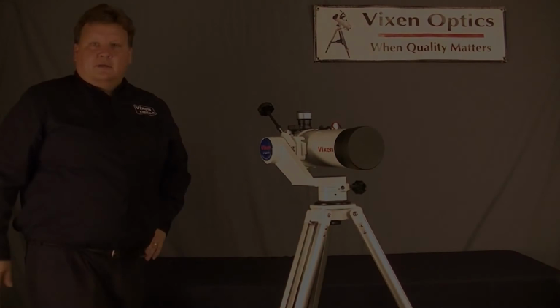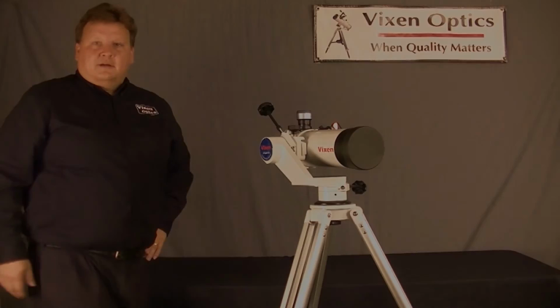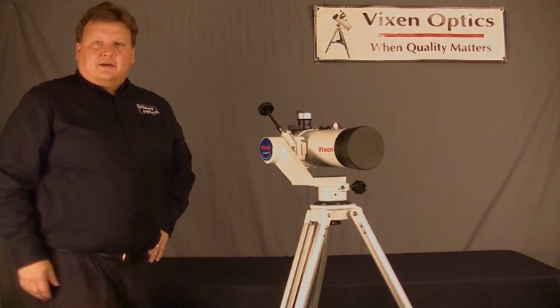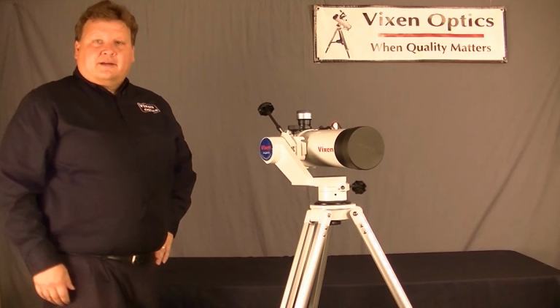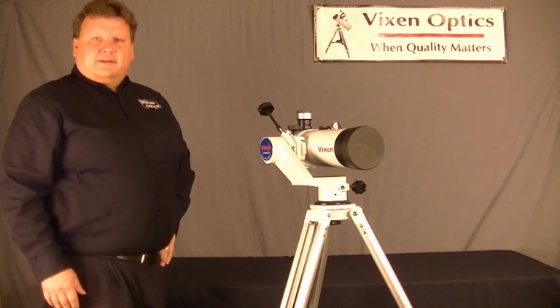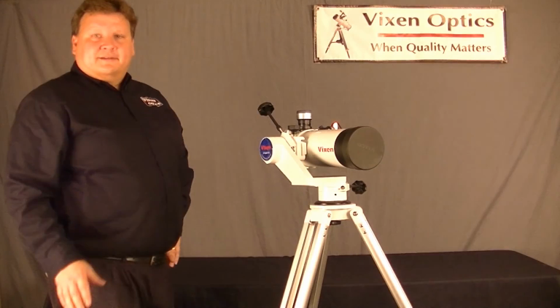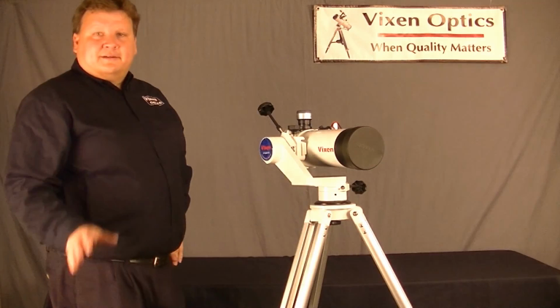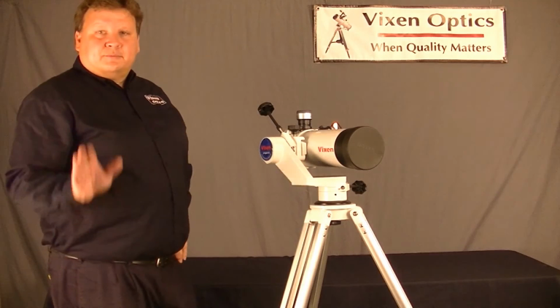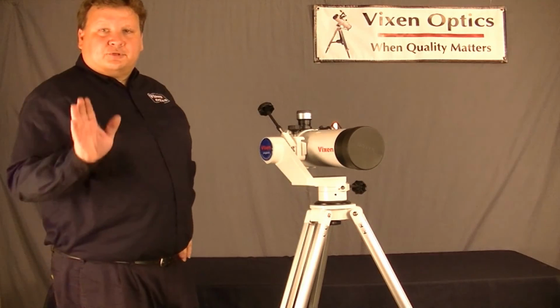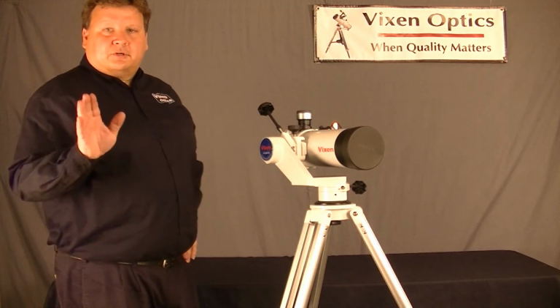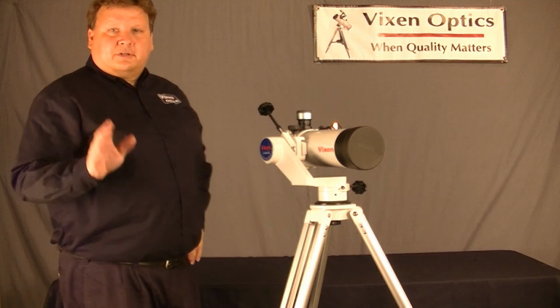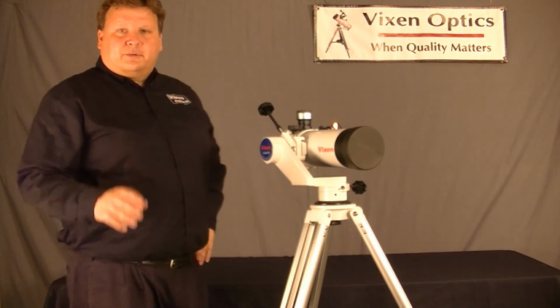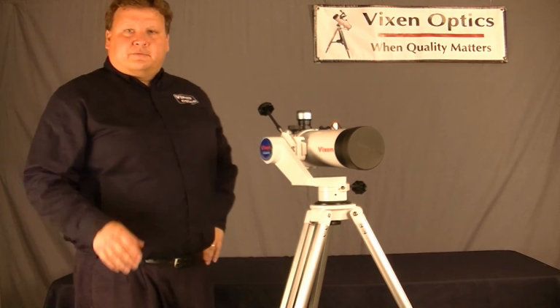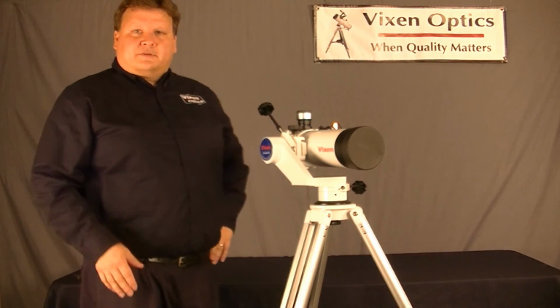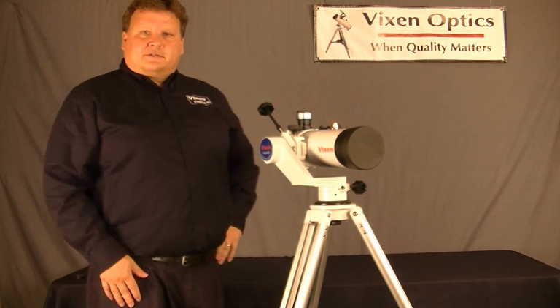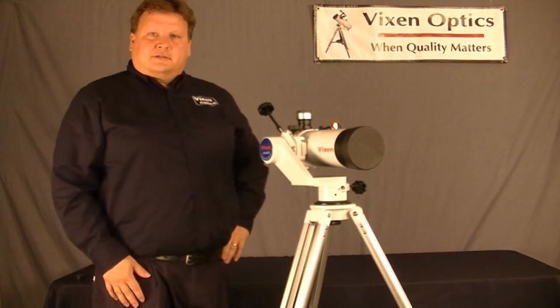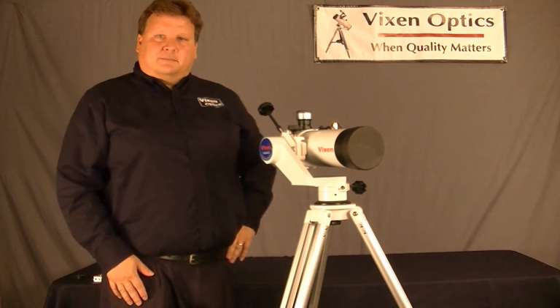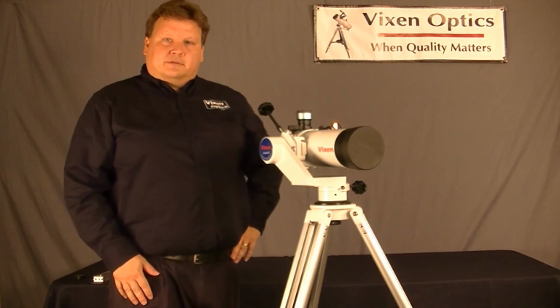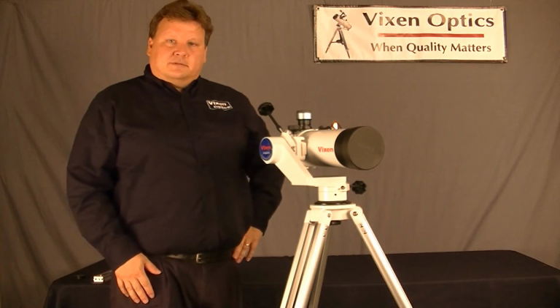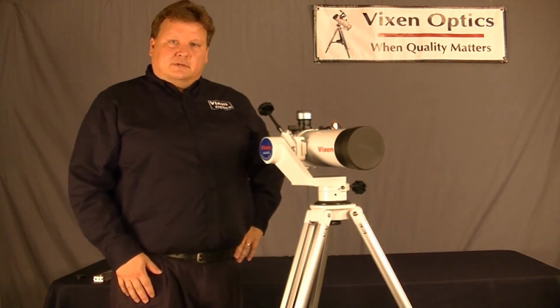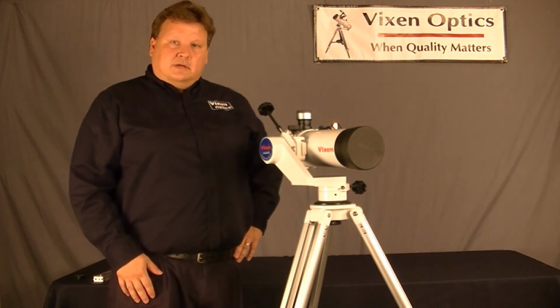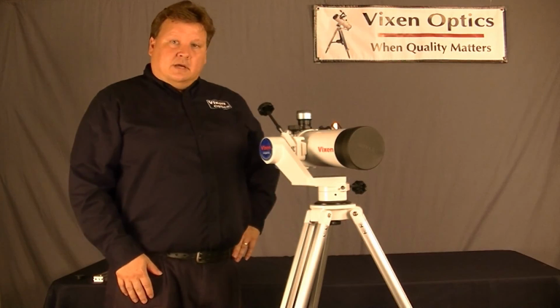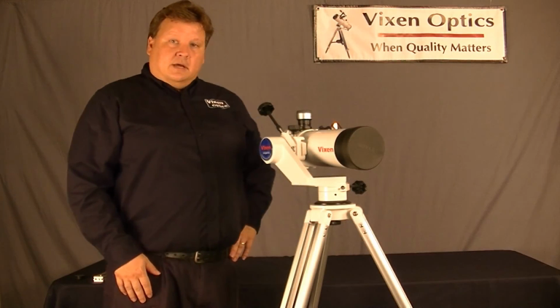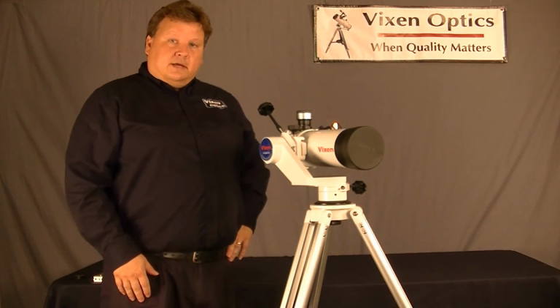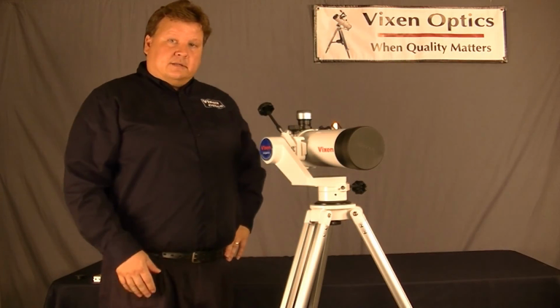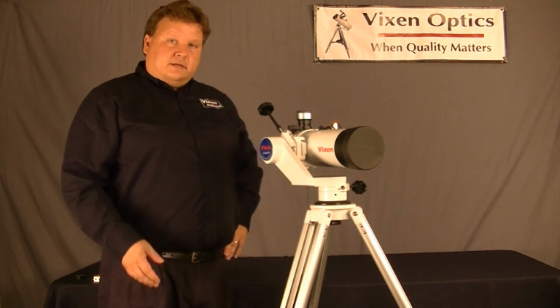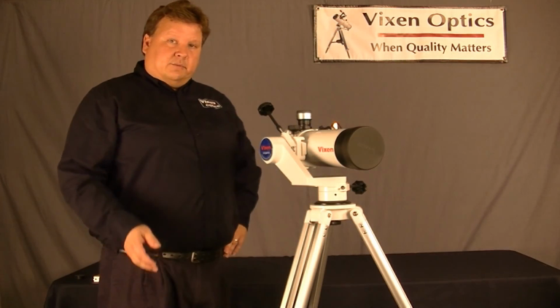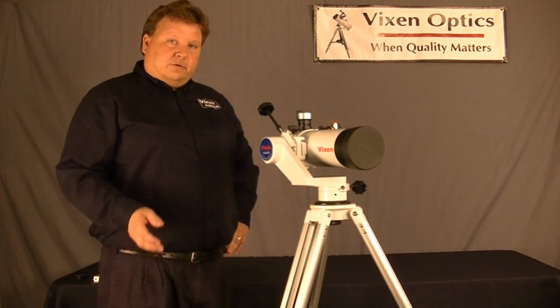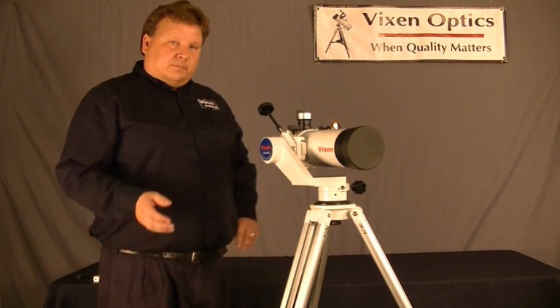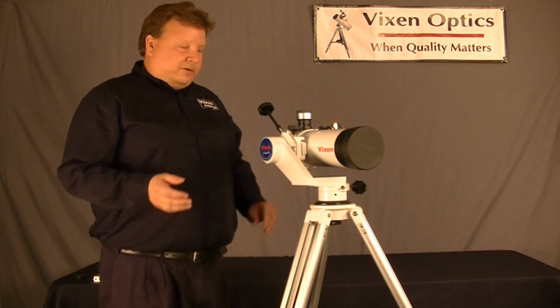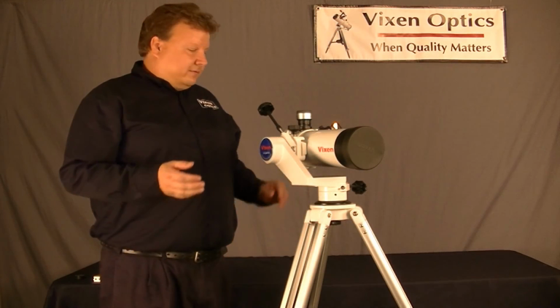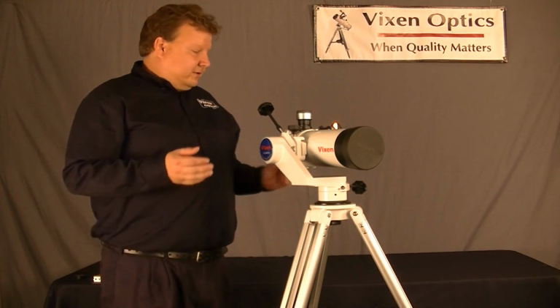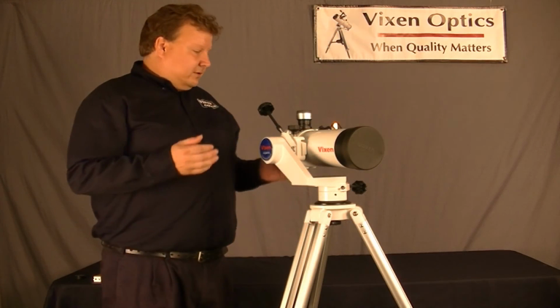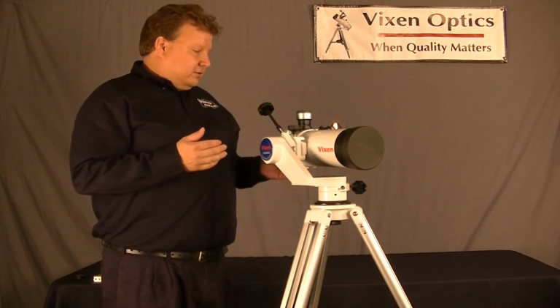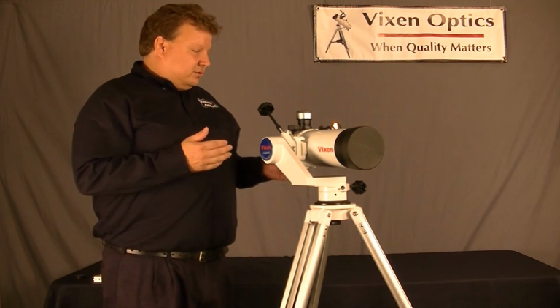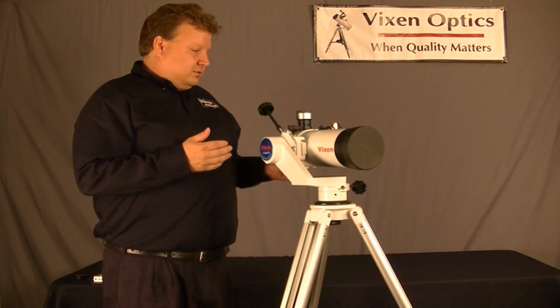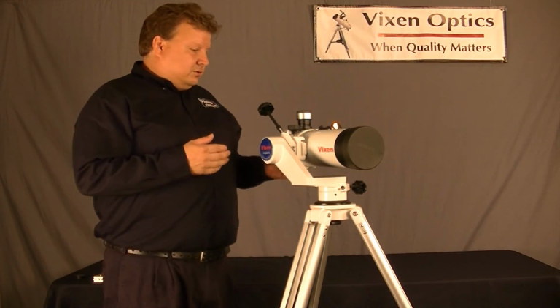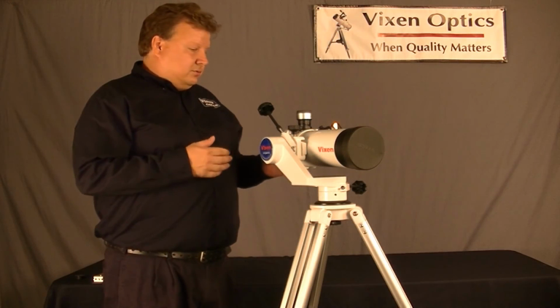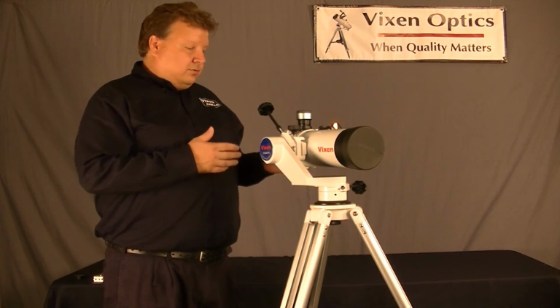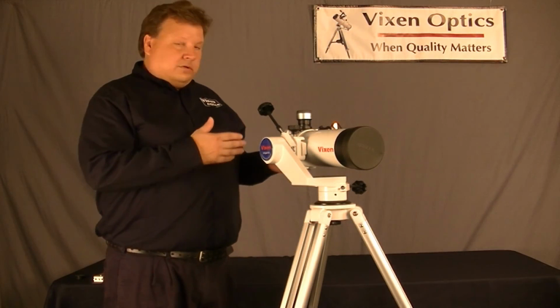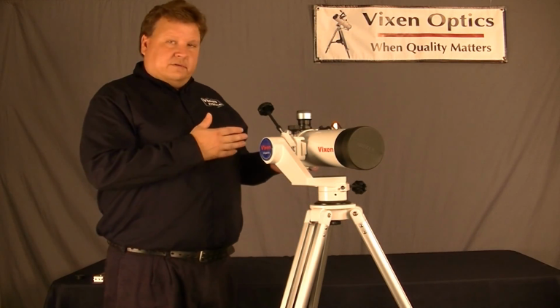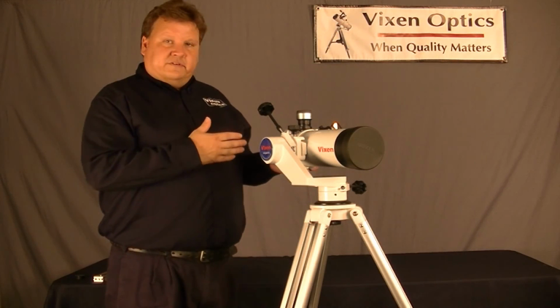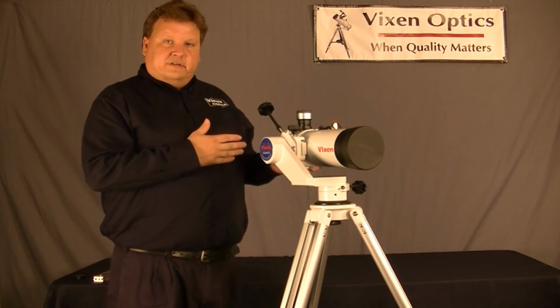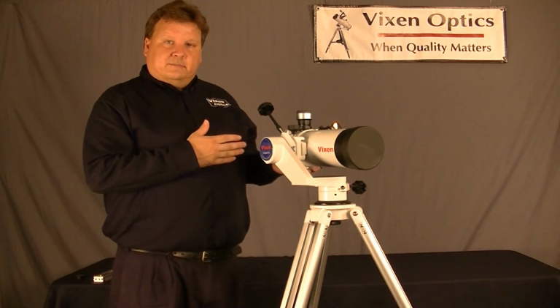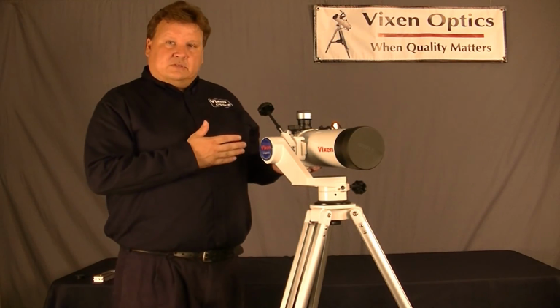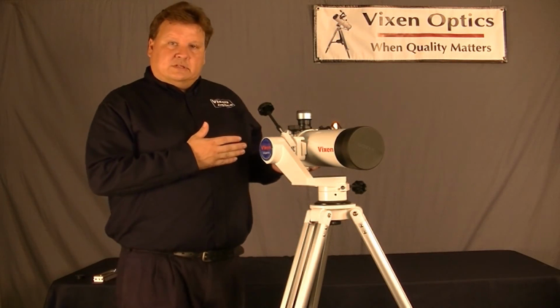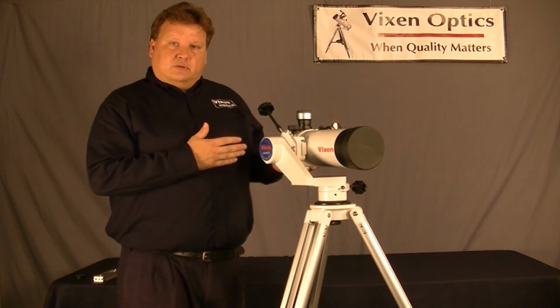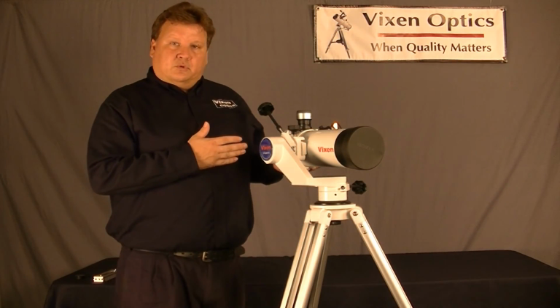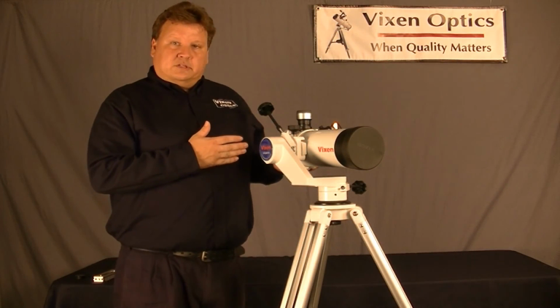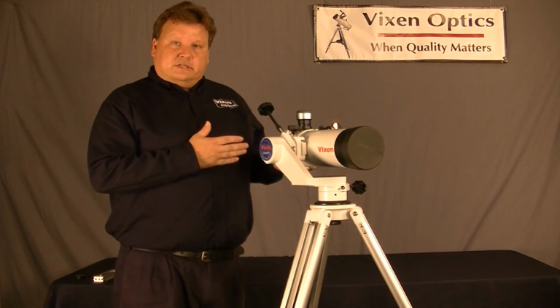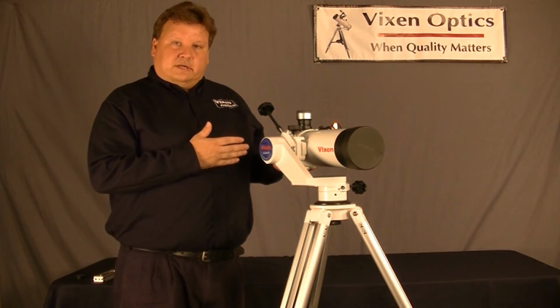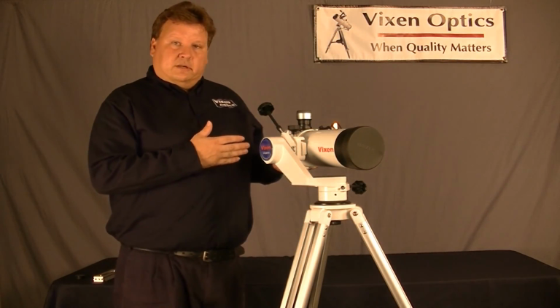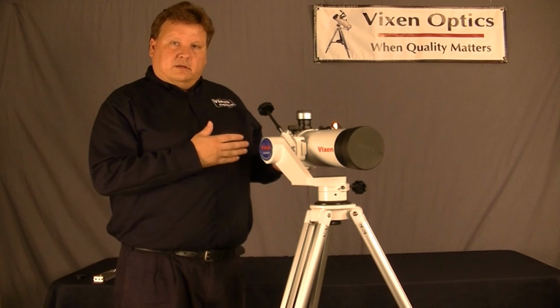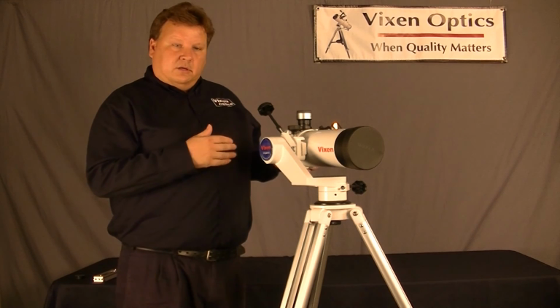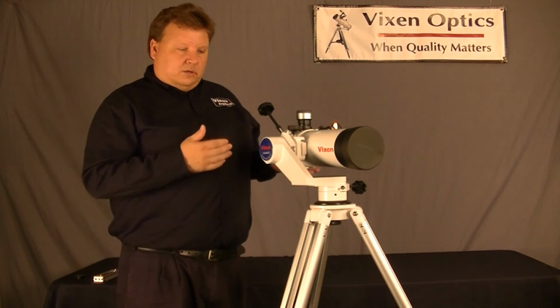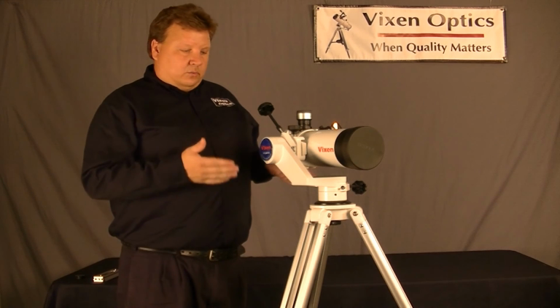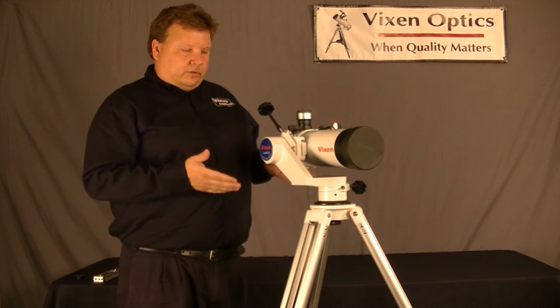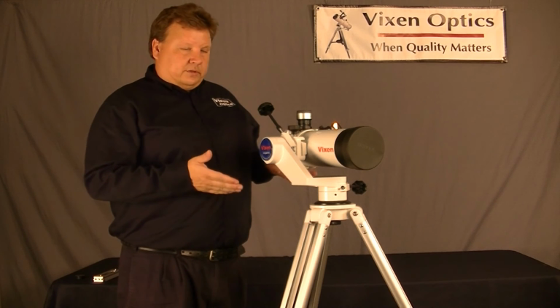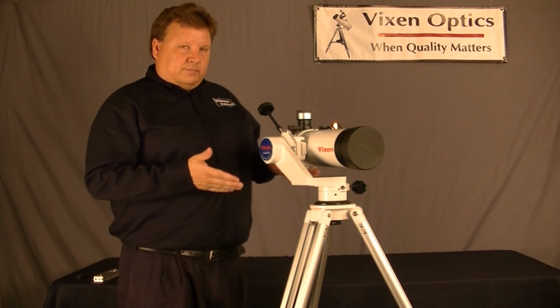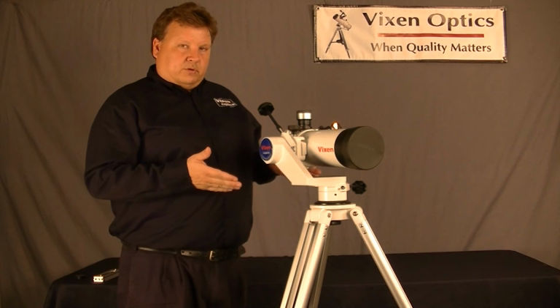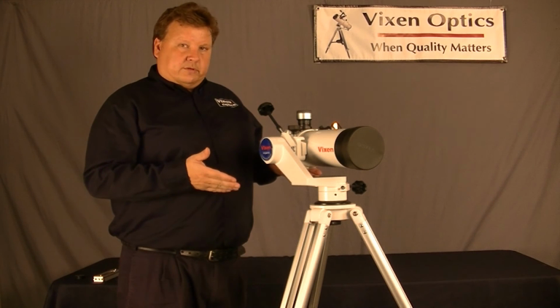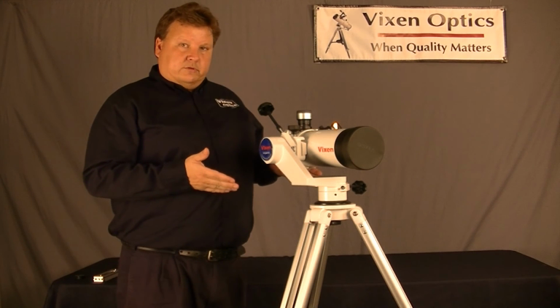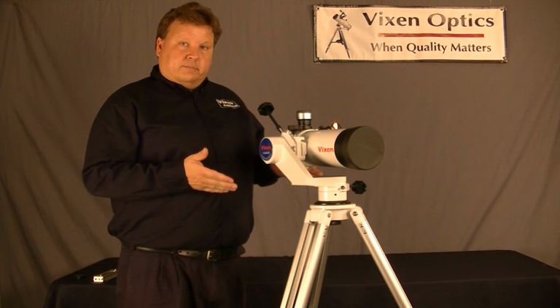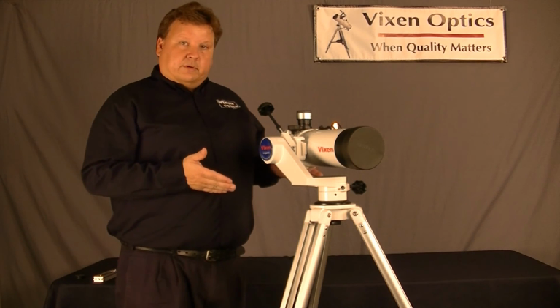Hi, I'm Sean Ligue with FixinOptics, and today I wanted to briefly introduce you to the VMC-110 with the Porta 2 mount.